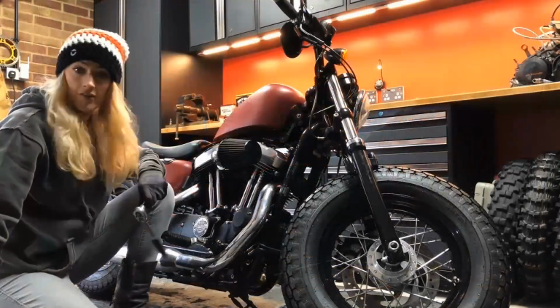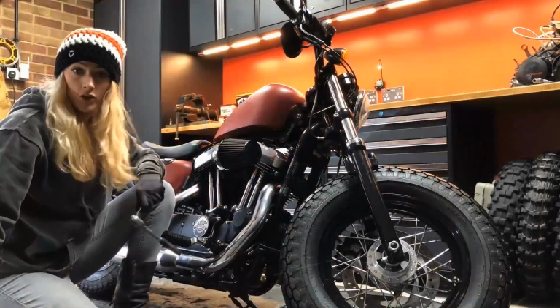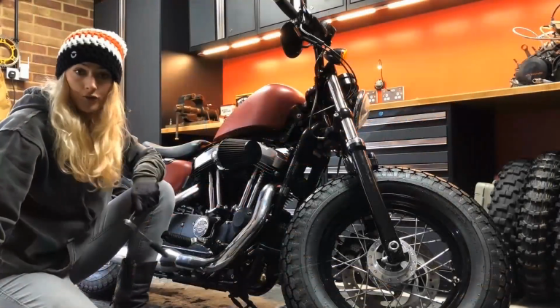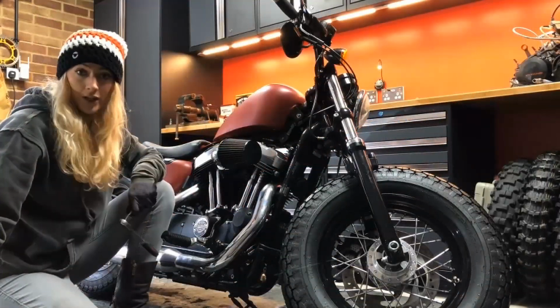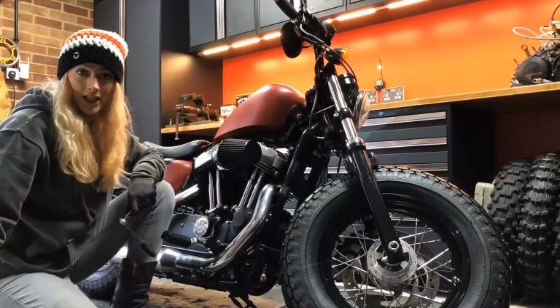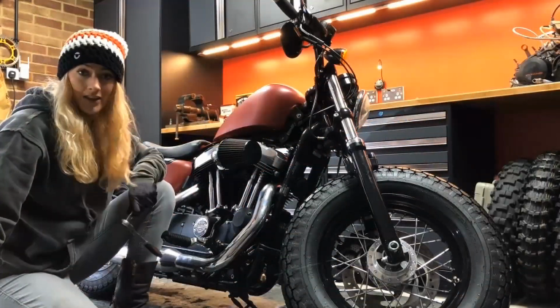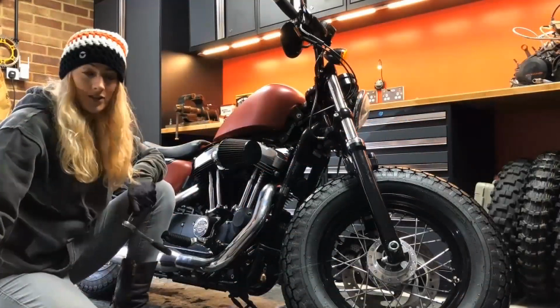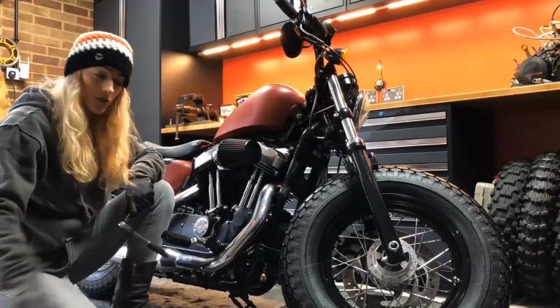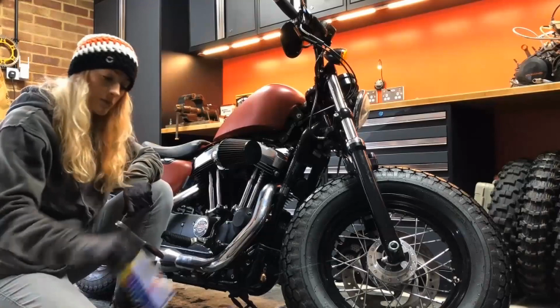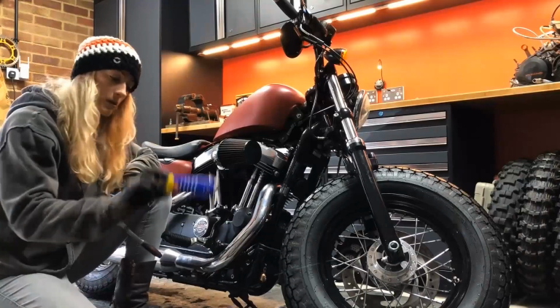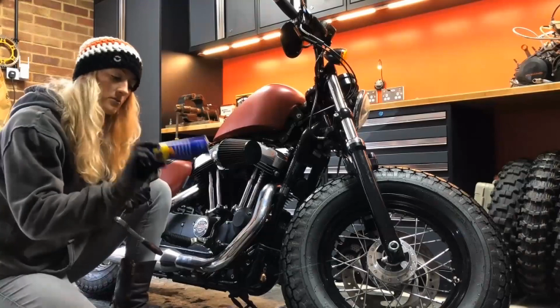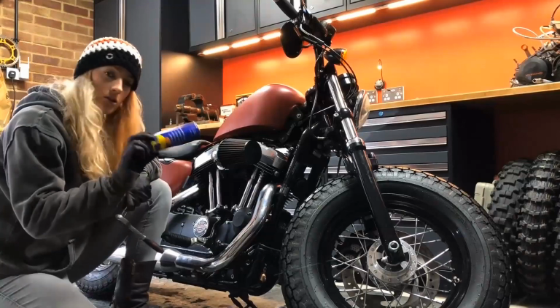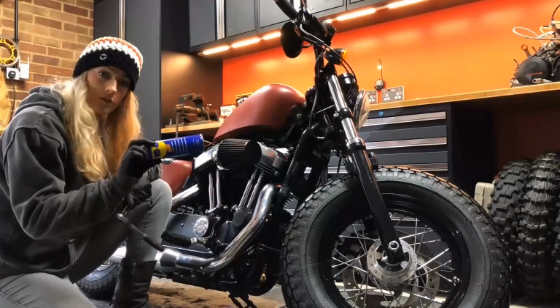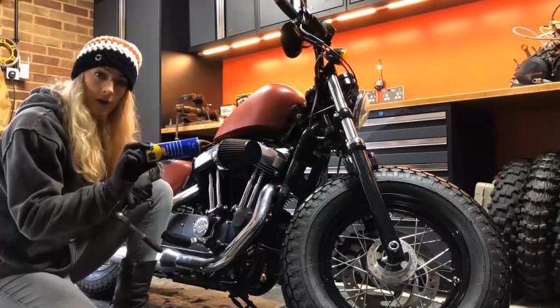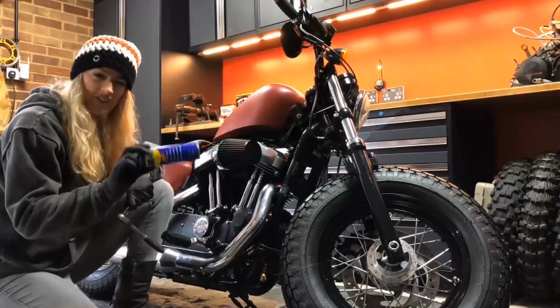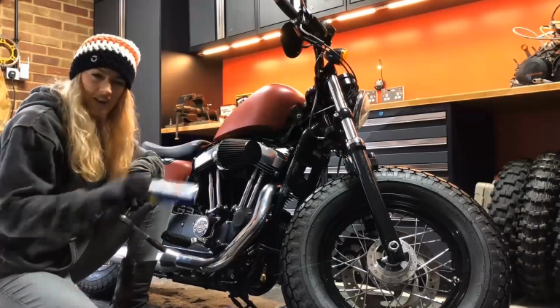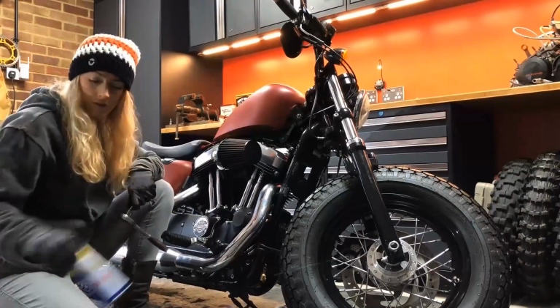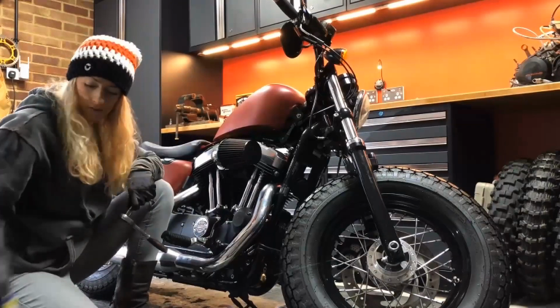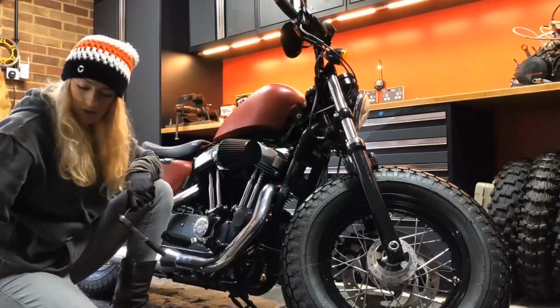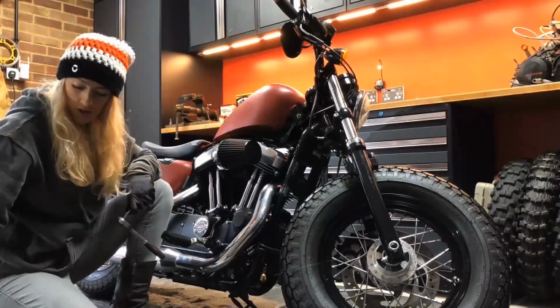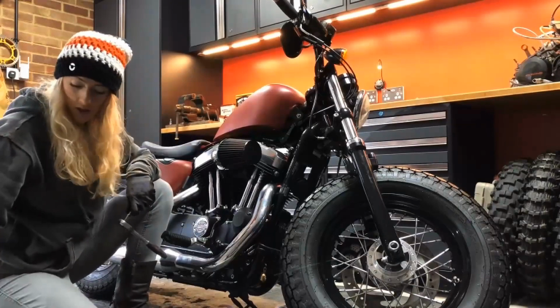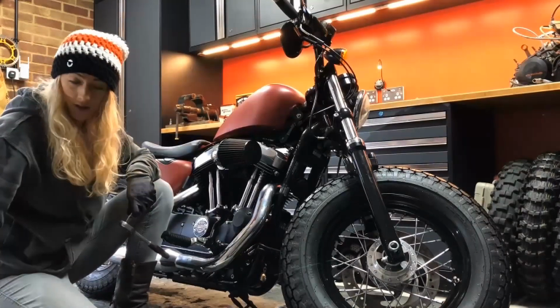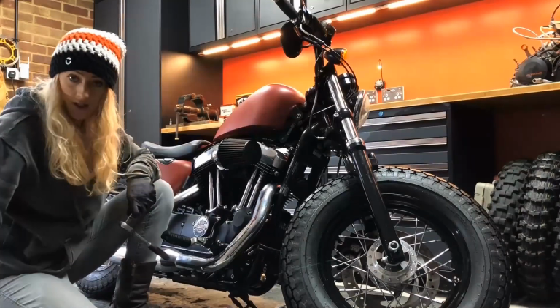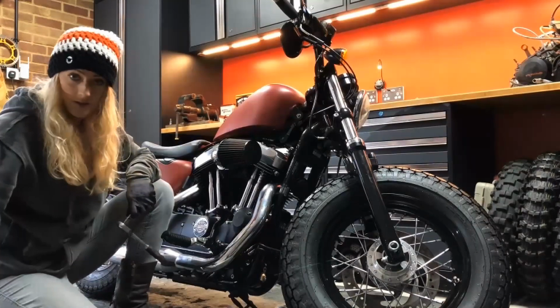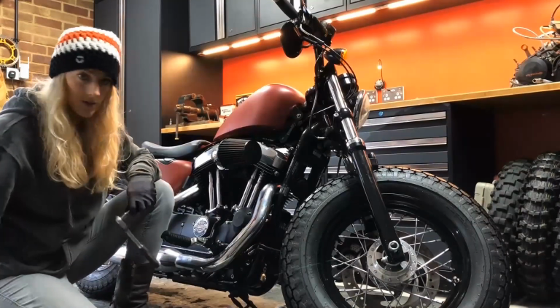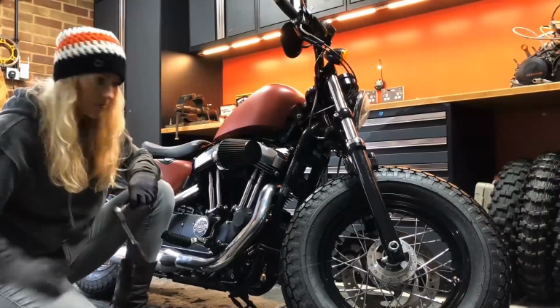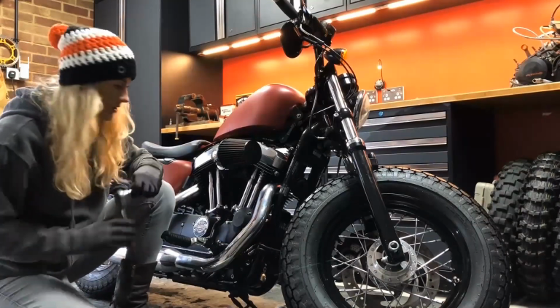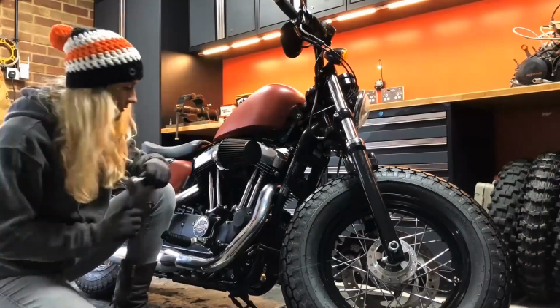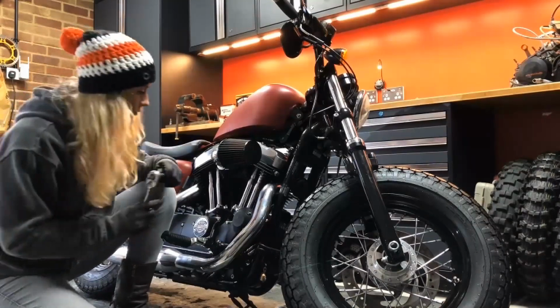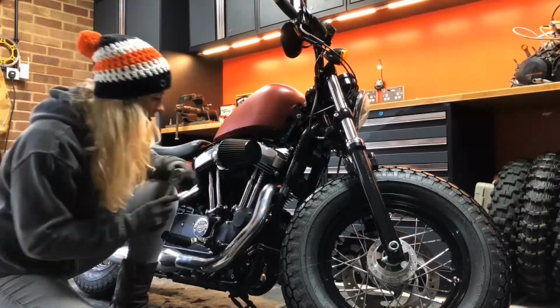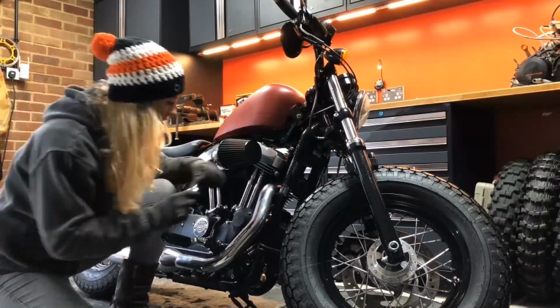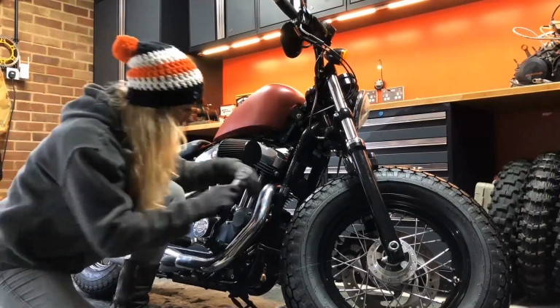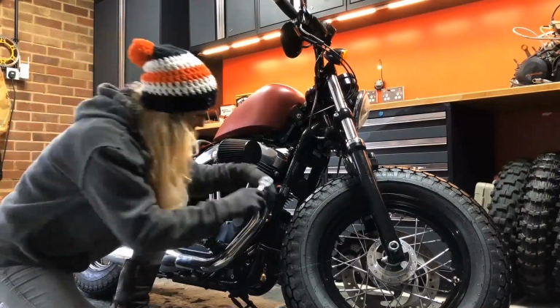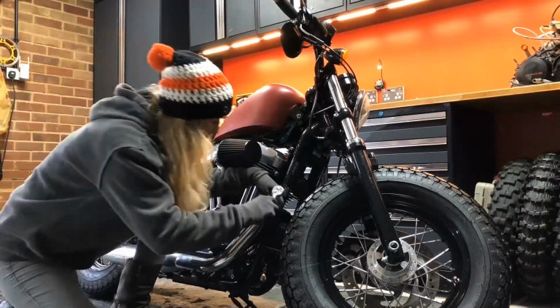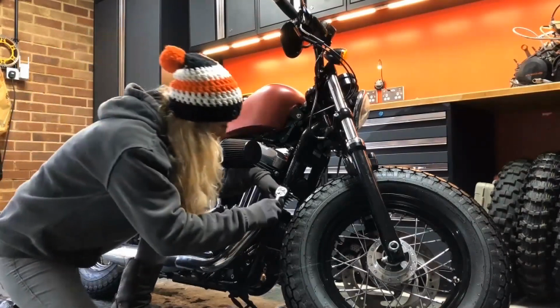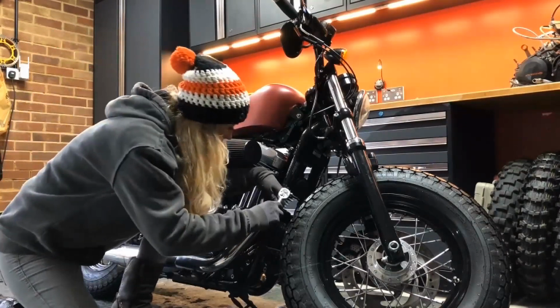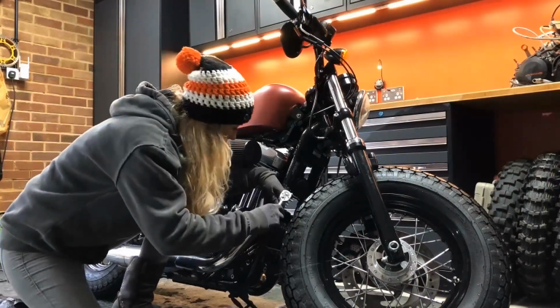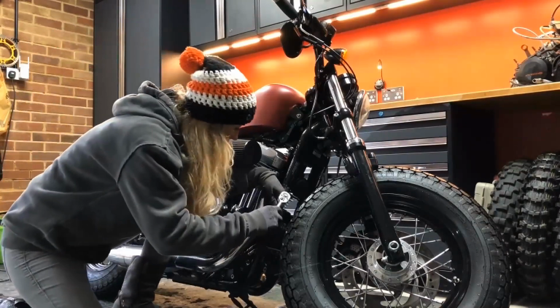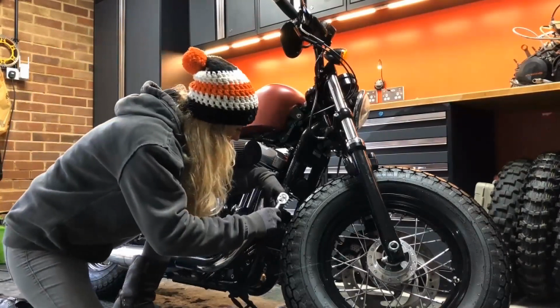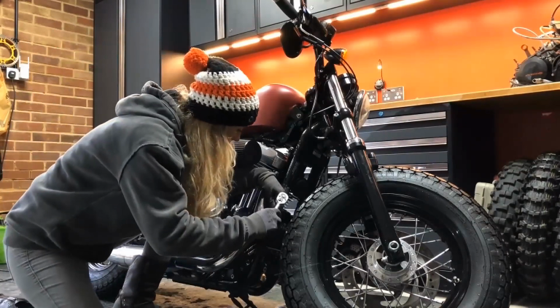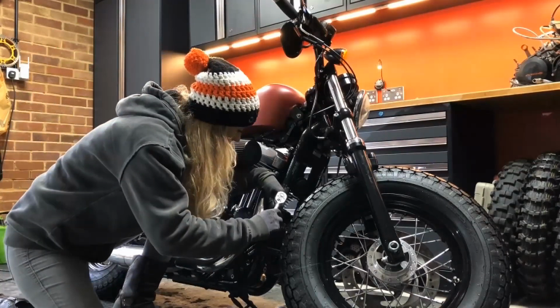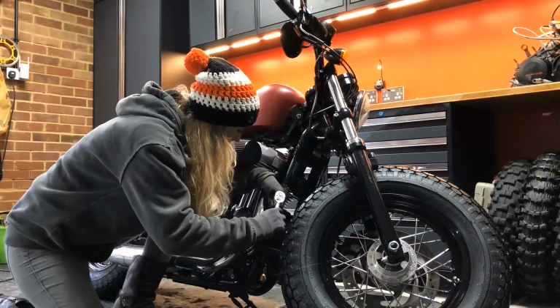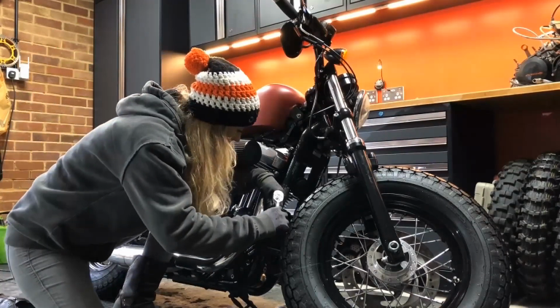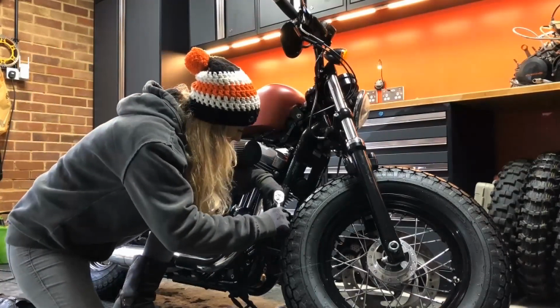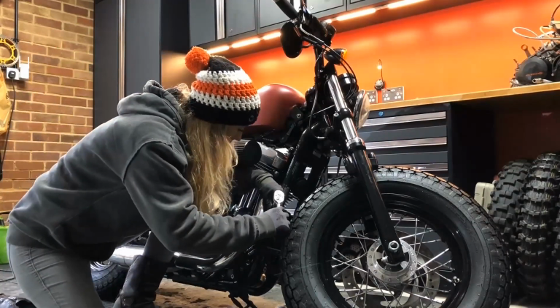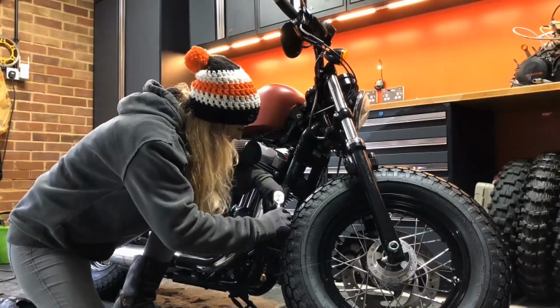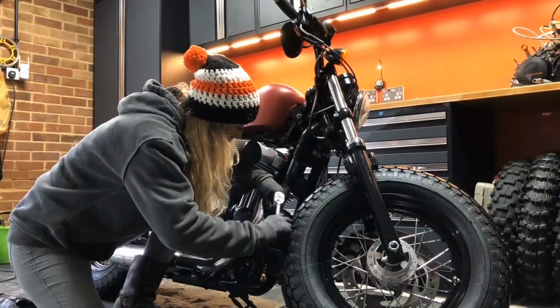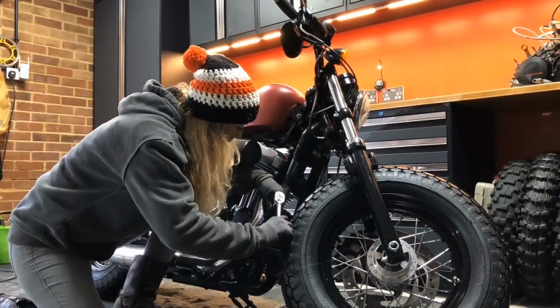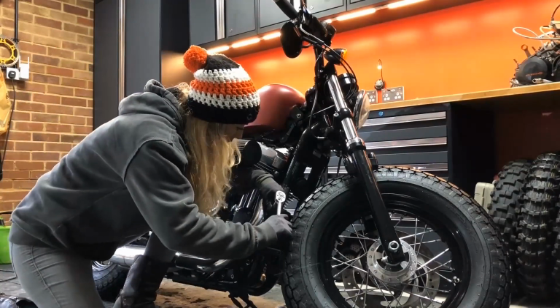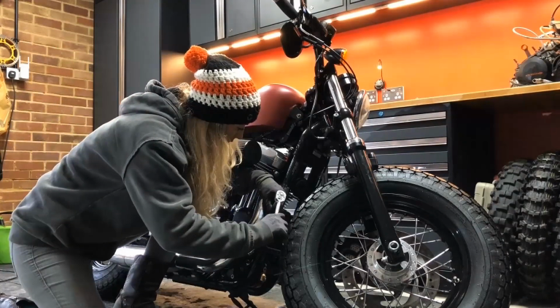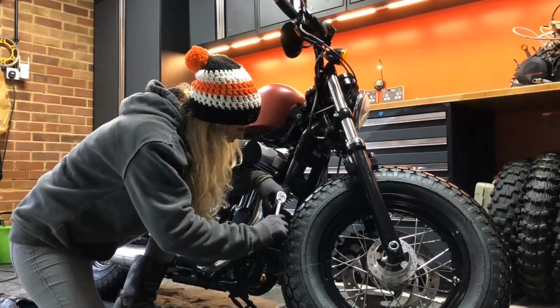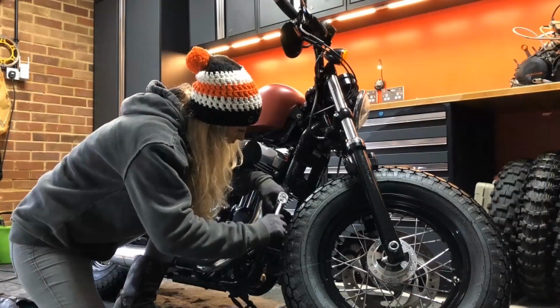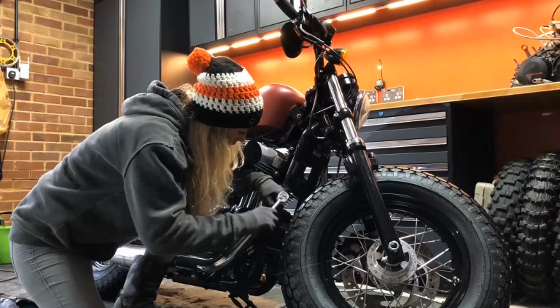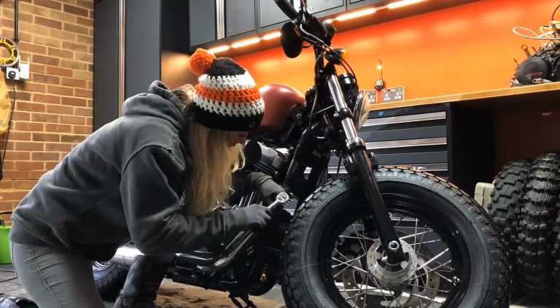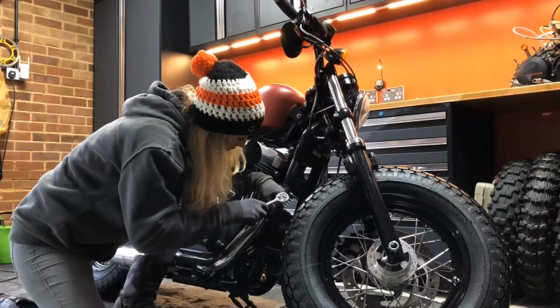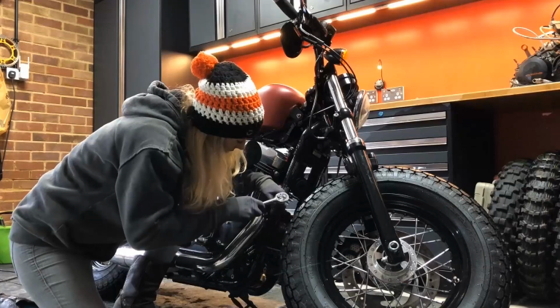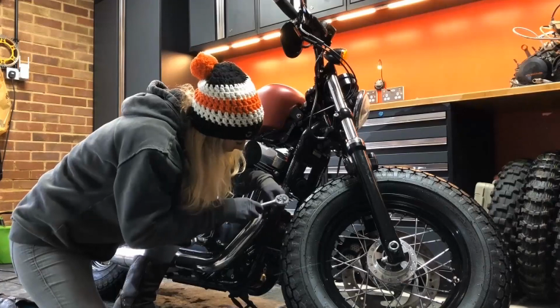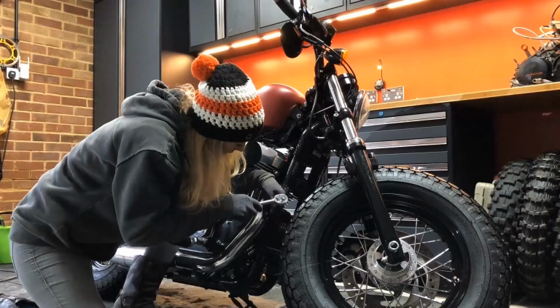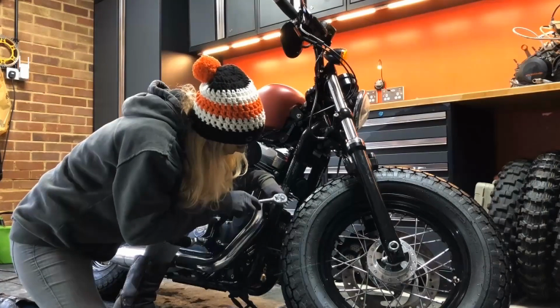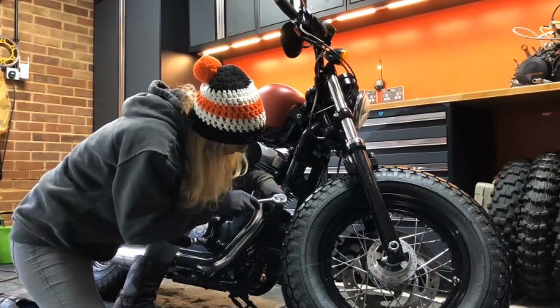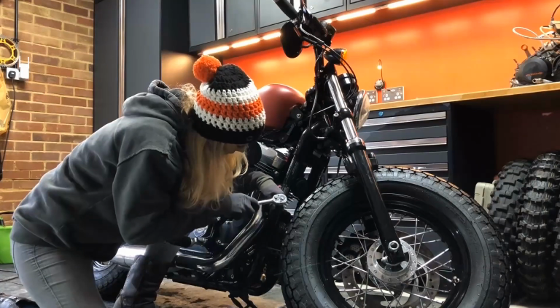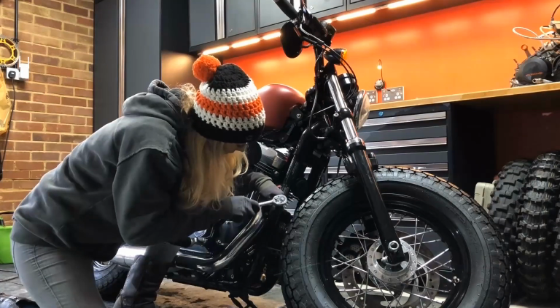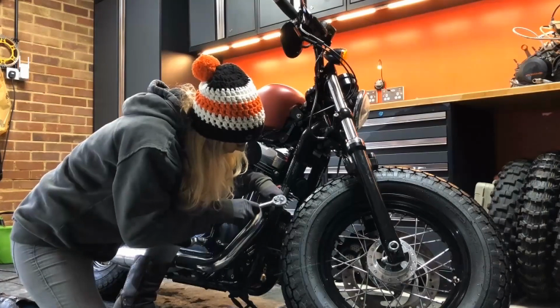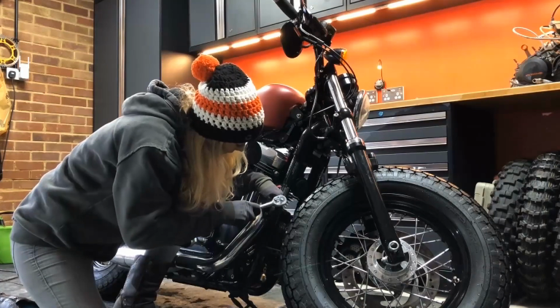First off we're going to get the exhaust pipes off. I've given them a soak in some WD-40, hopefully they're going to come off nice and easily.